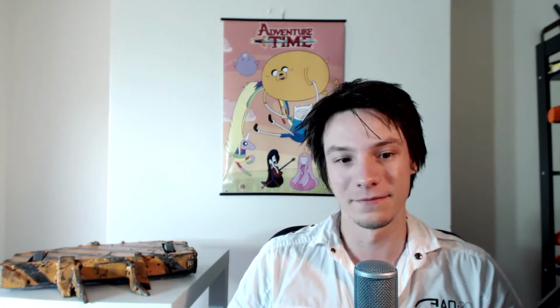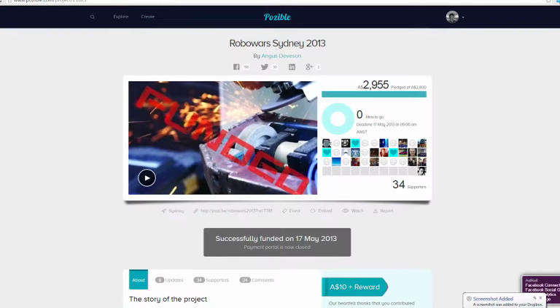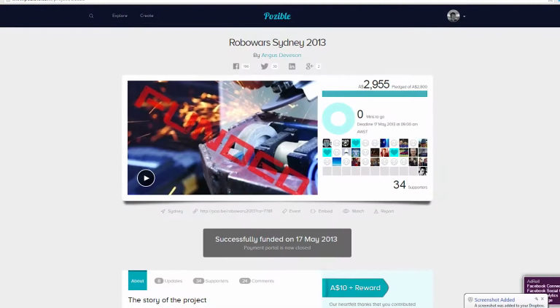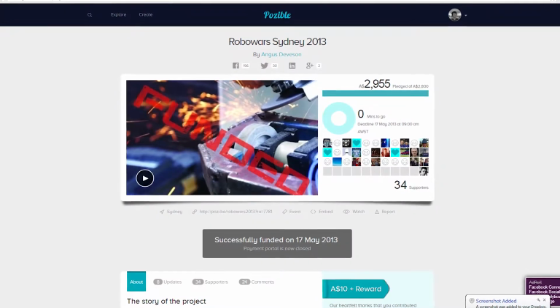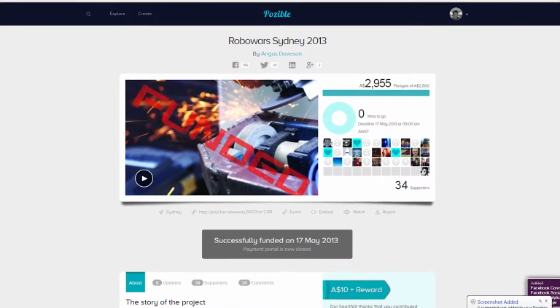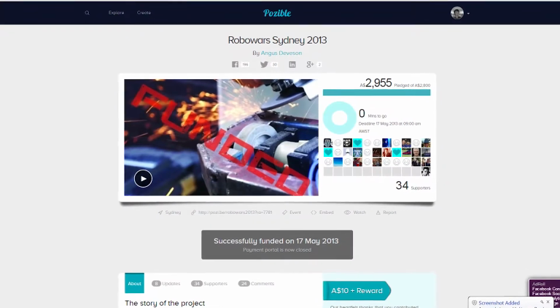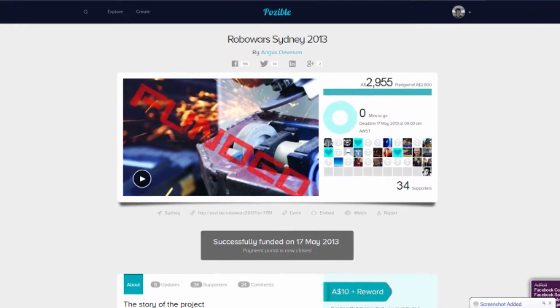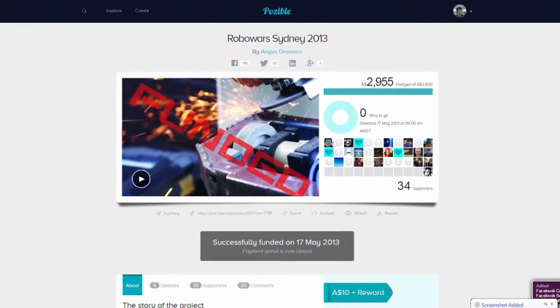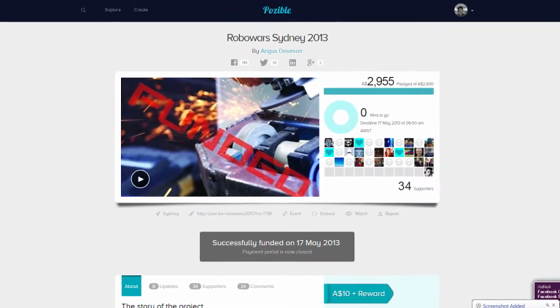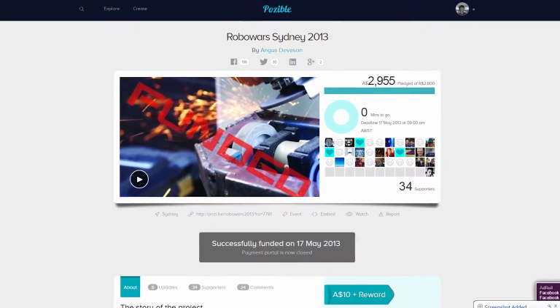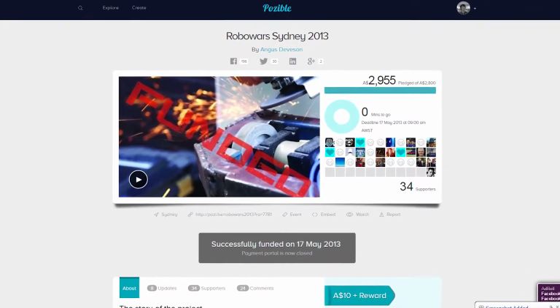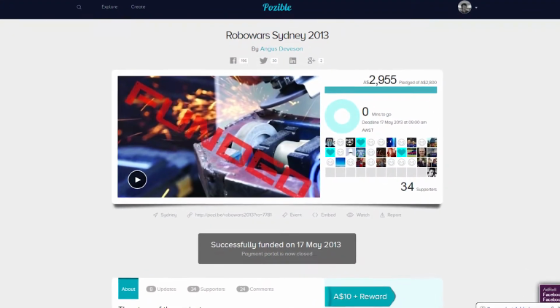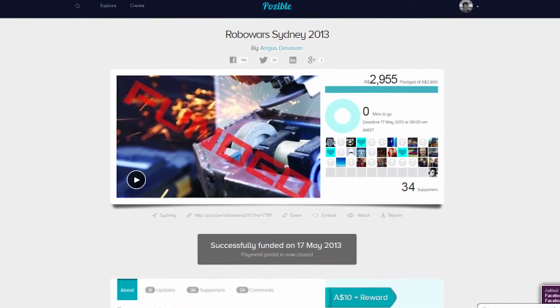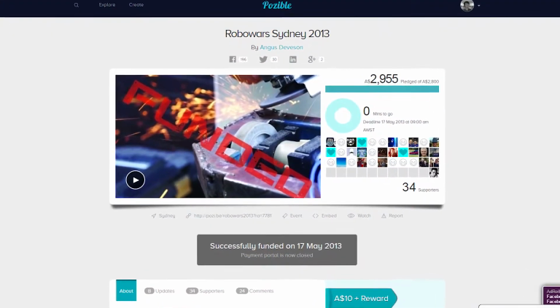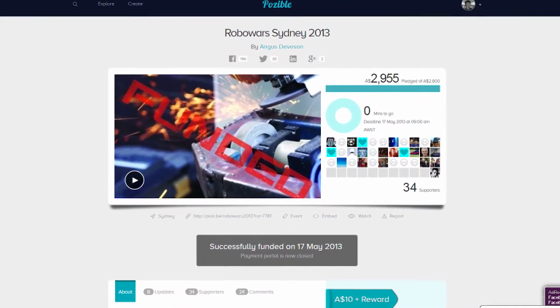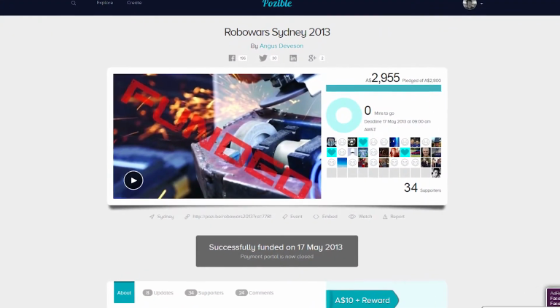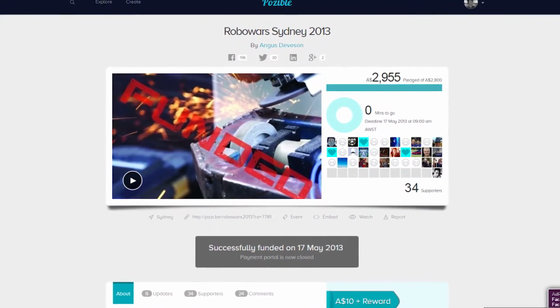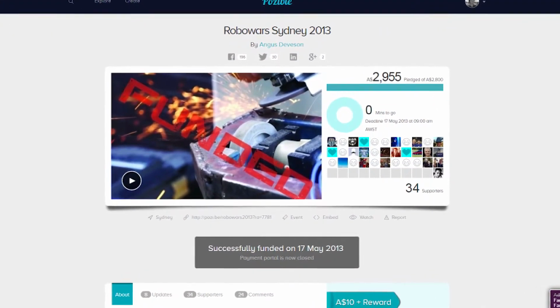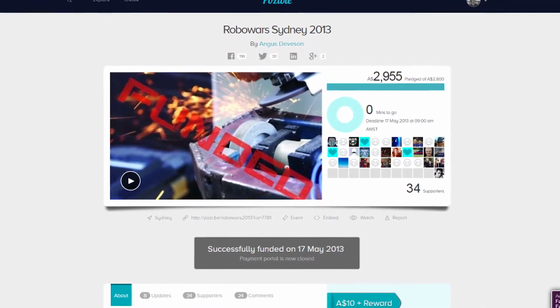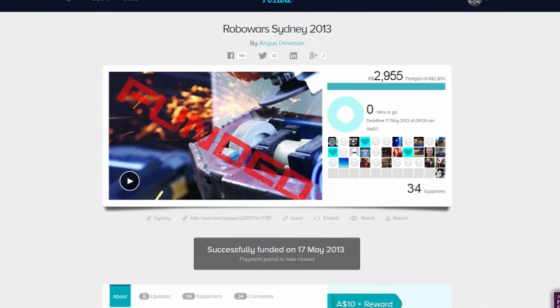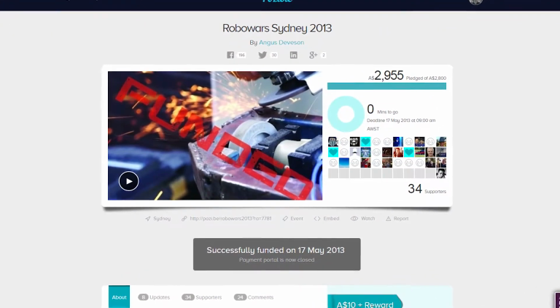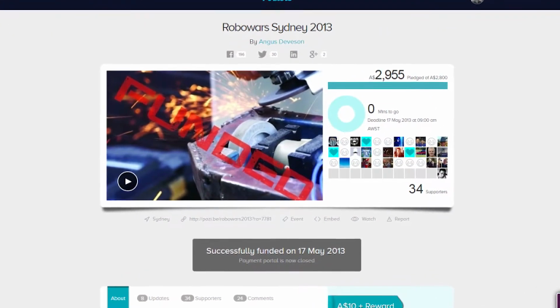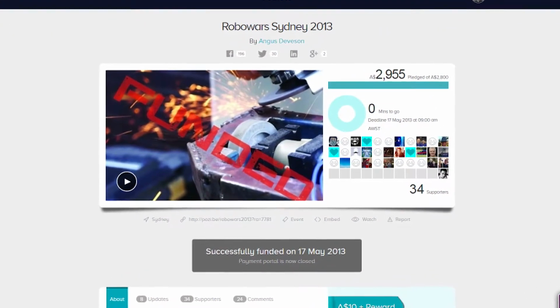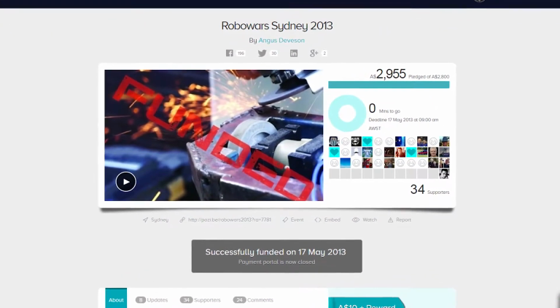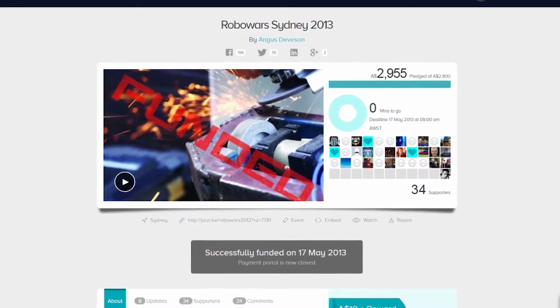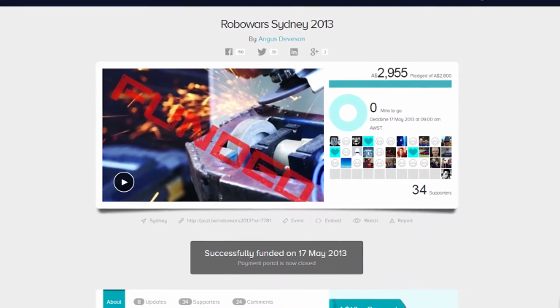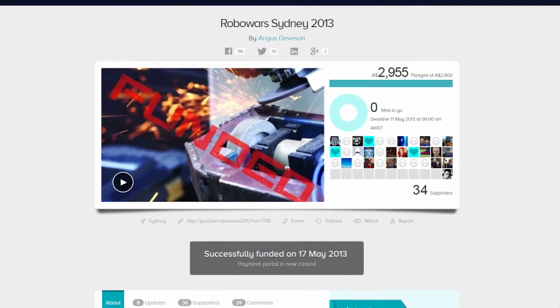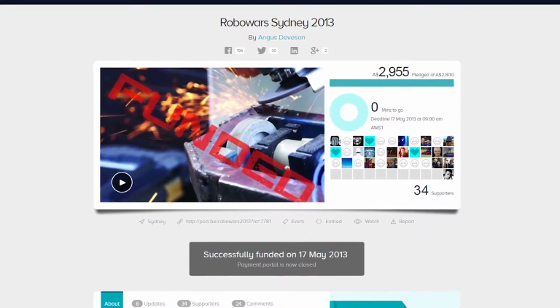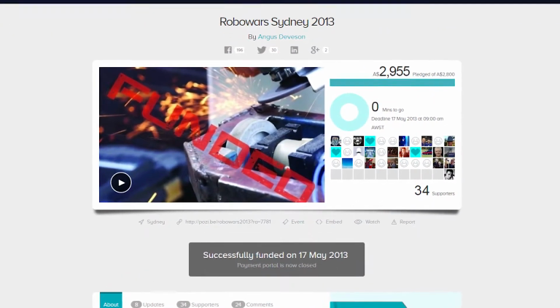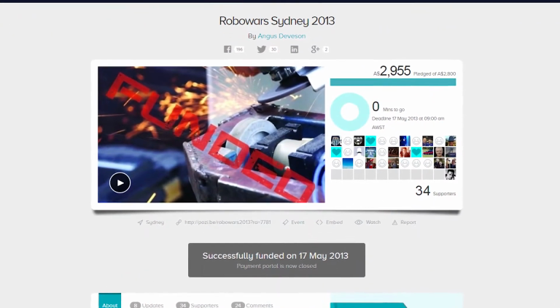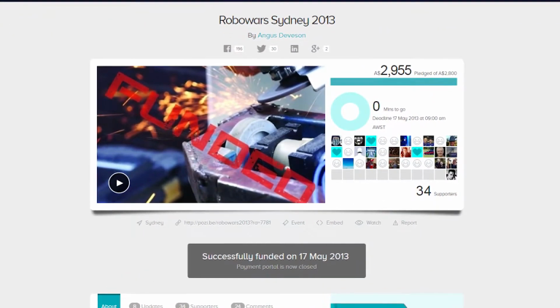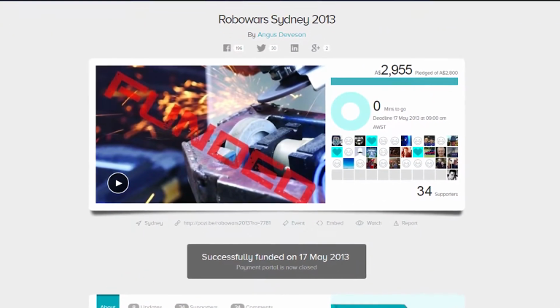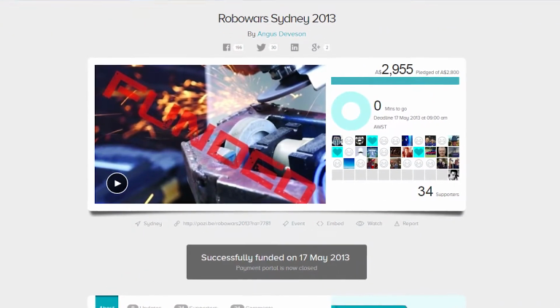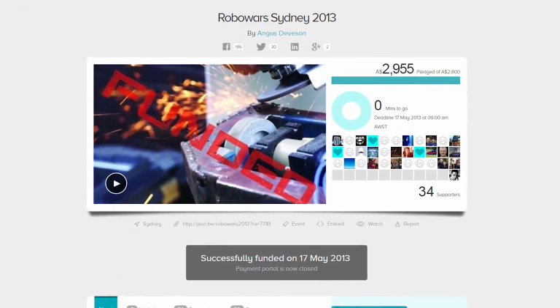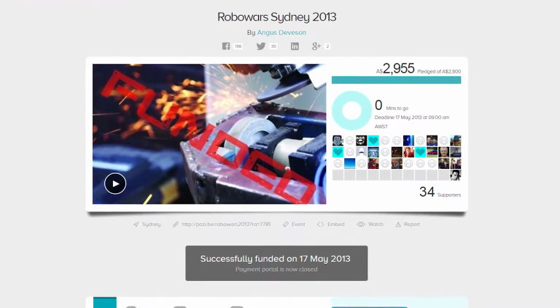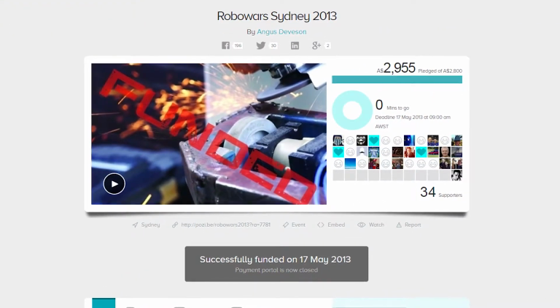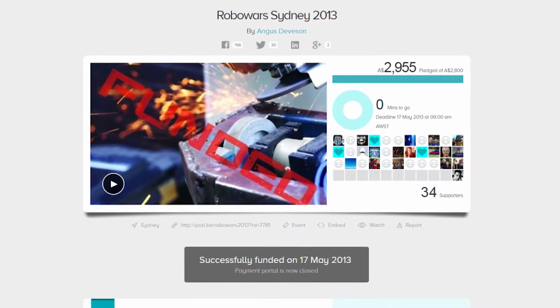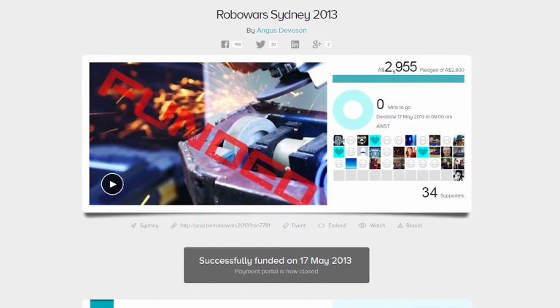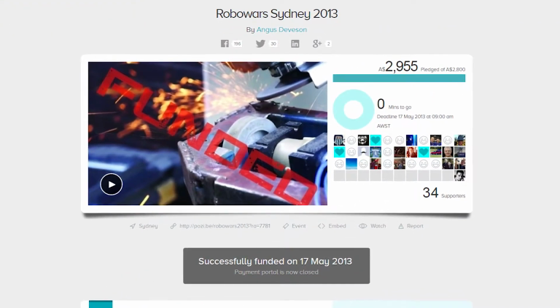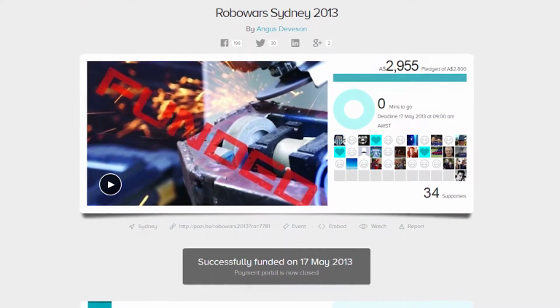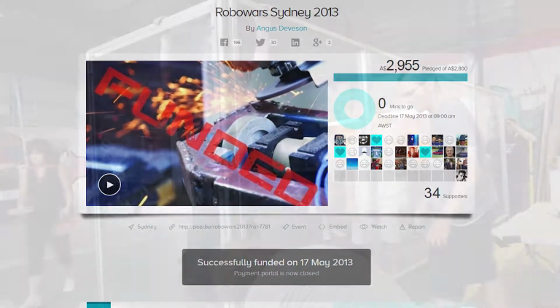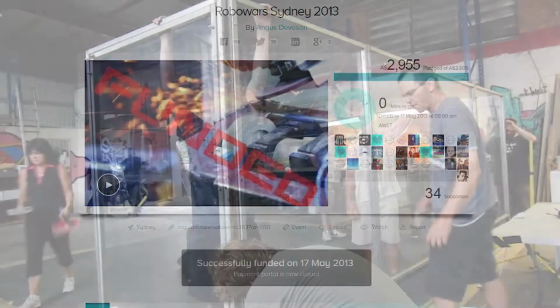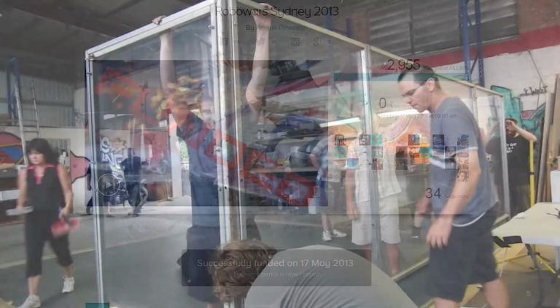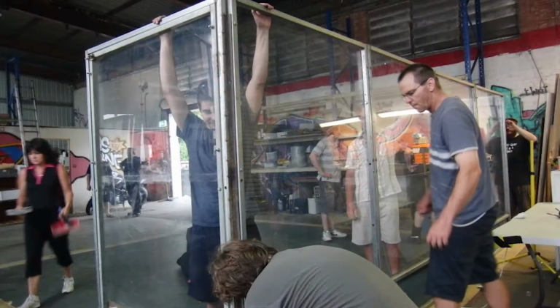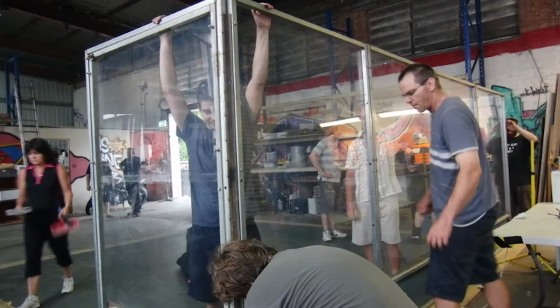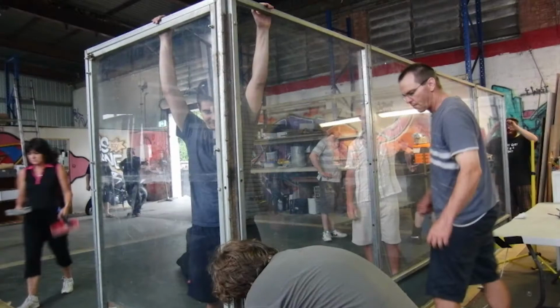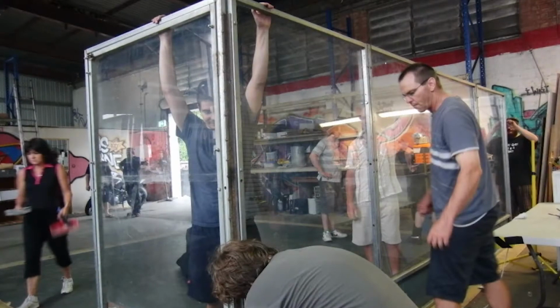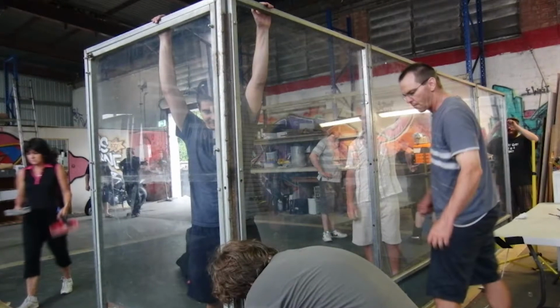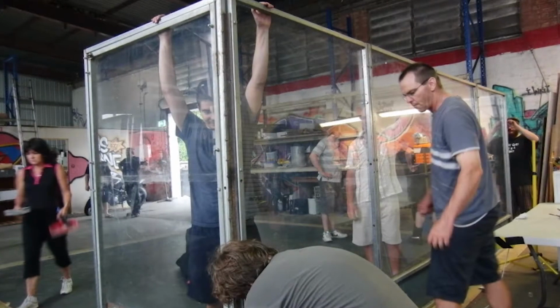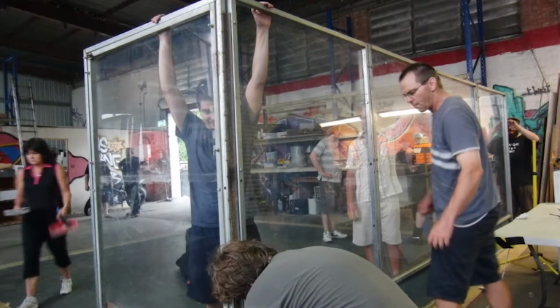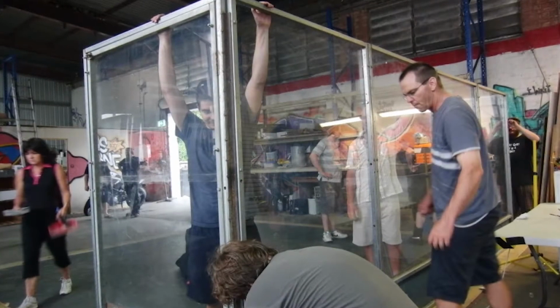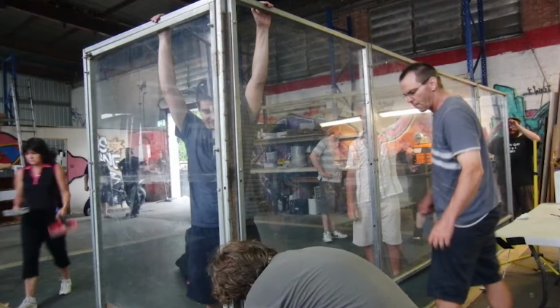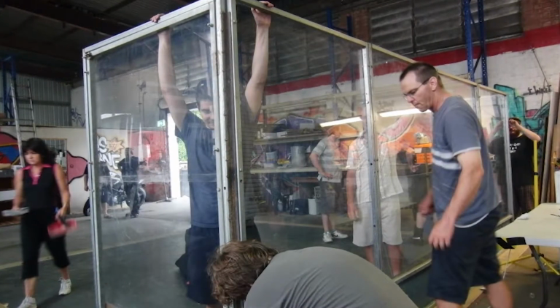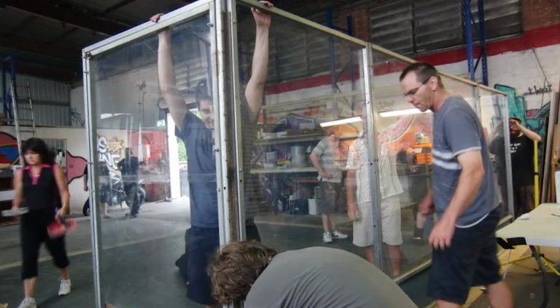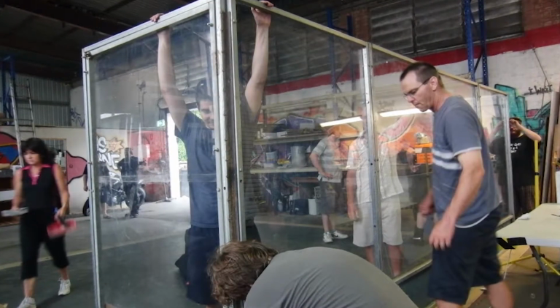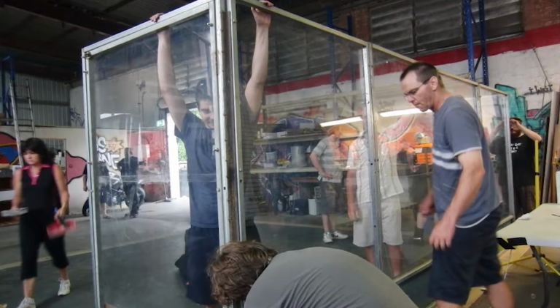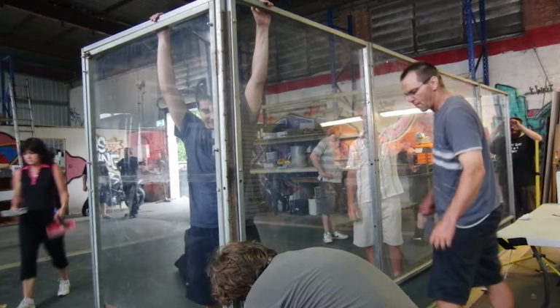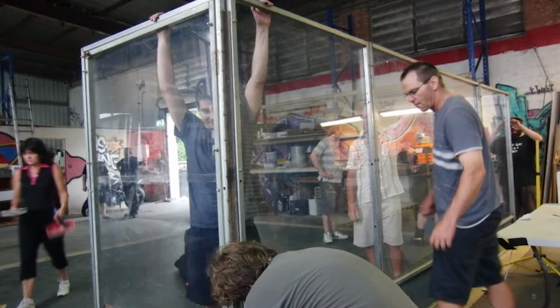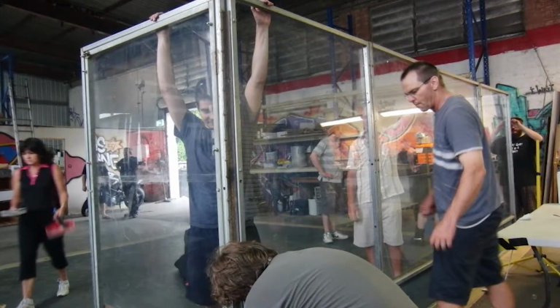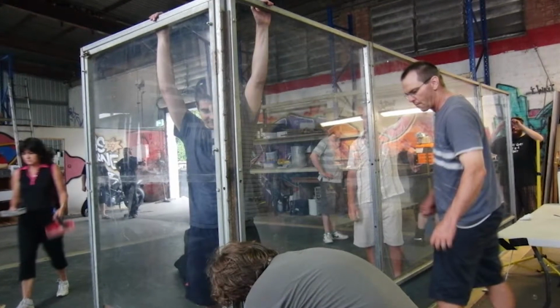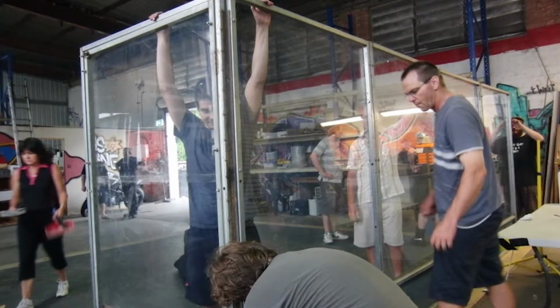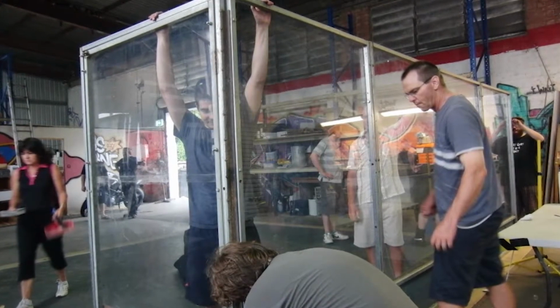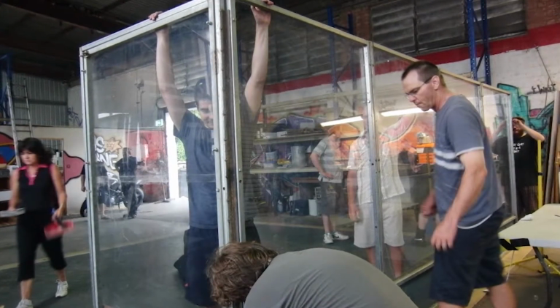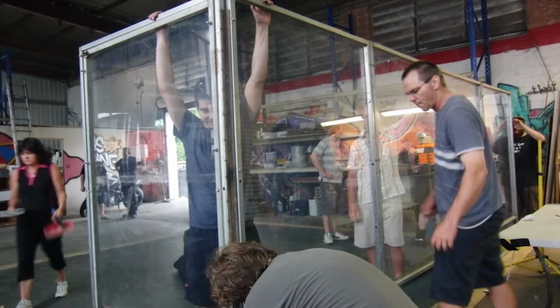I've been involved in many previous Robot Wars events like the hugely successful Robot Wars Sydney 2013, and this year I've teamed up with Steve Martin and it's looking to be even bigger.